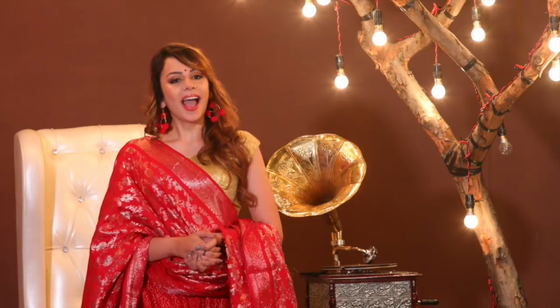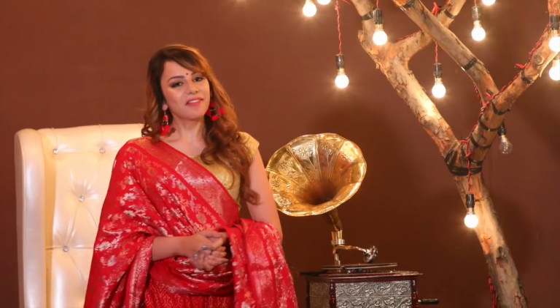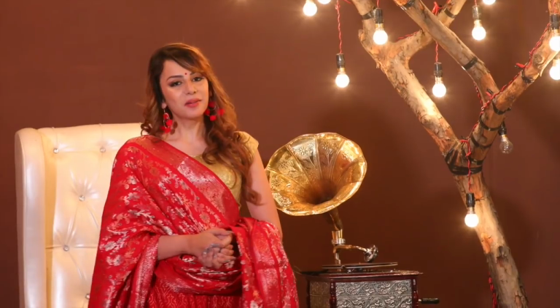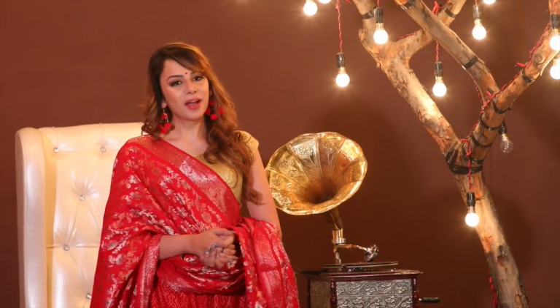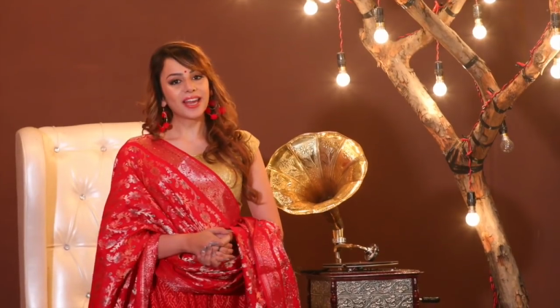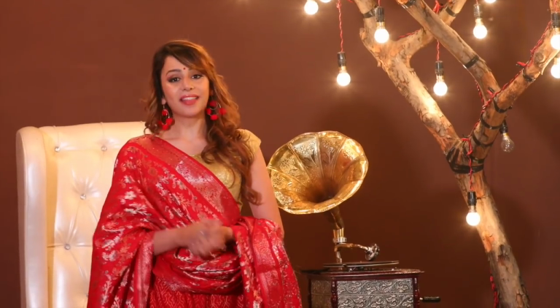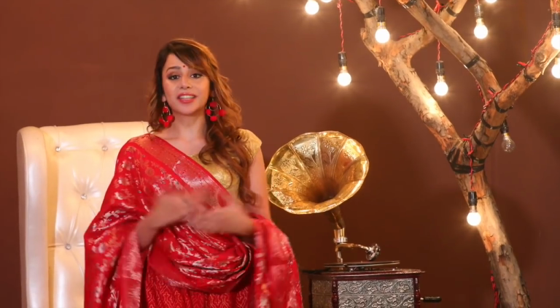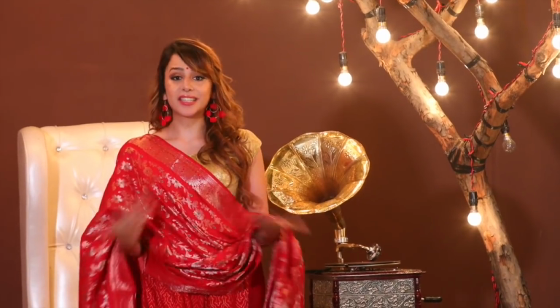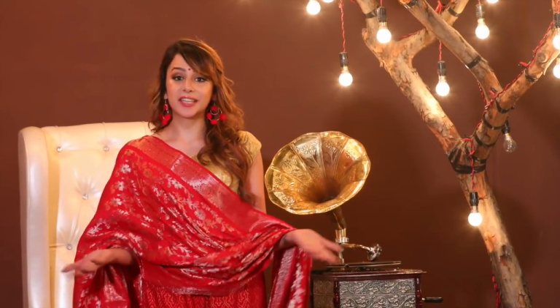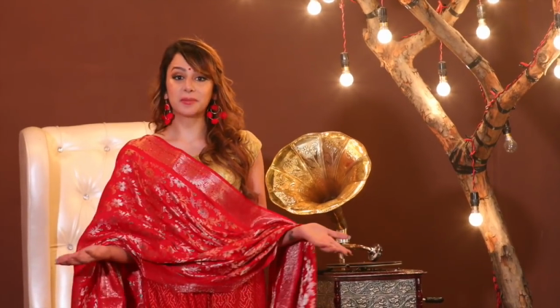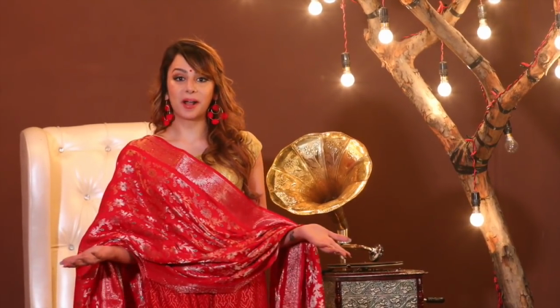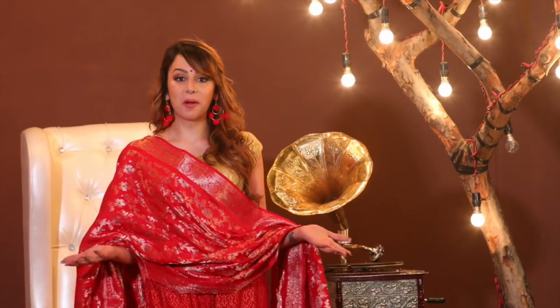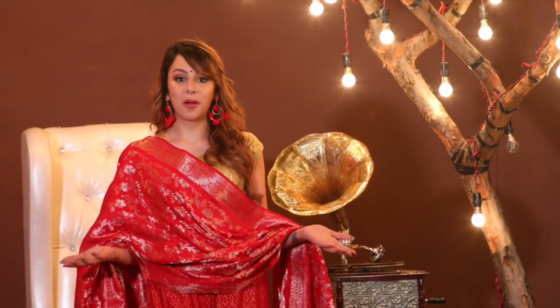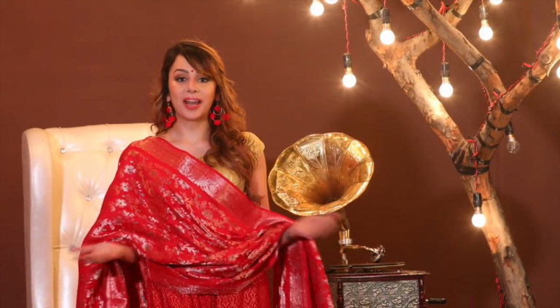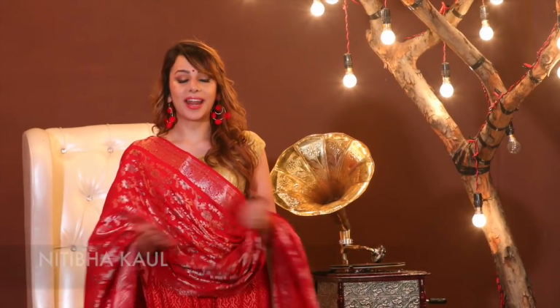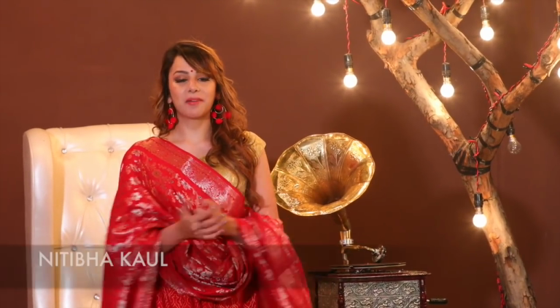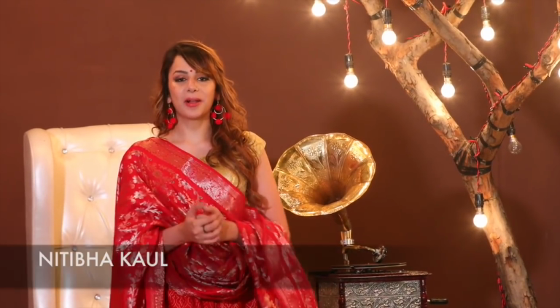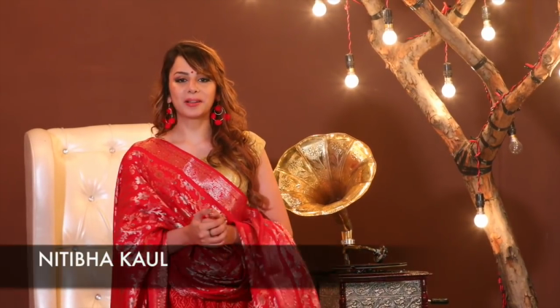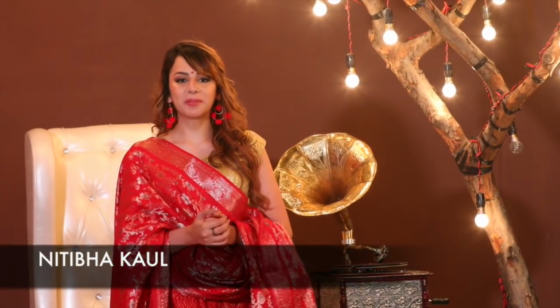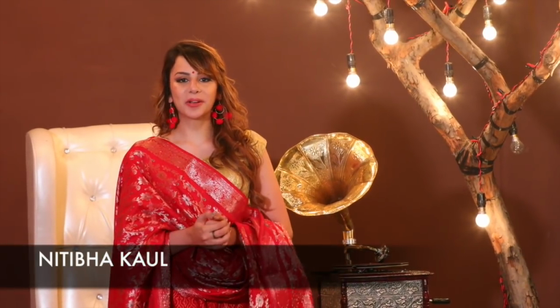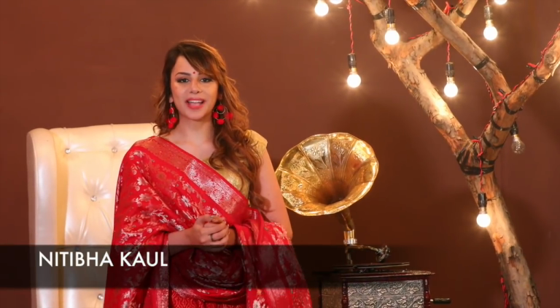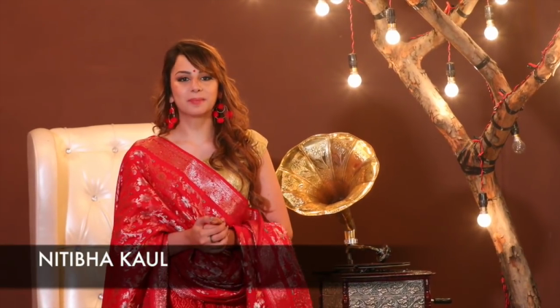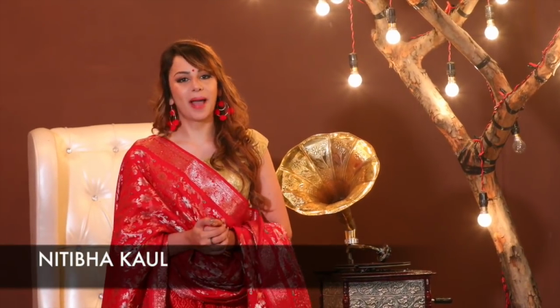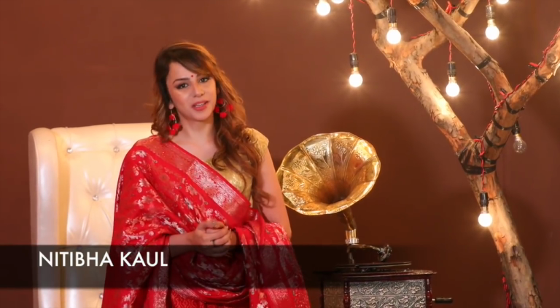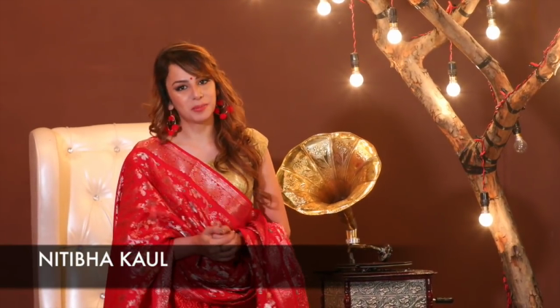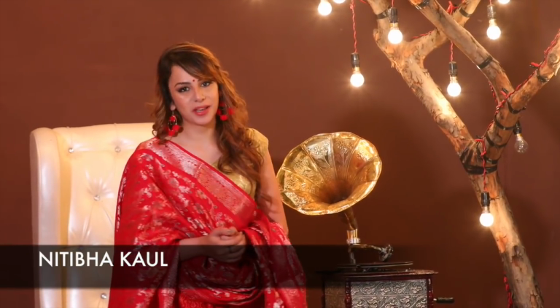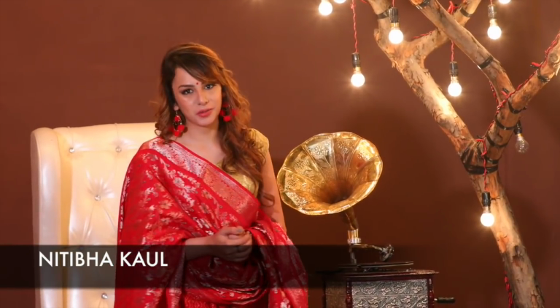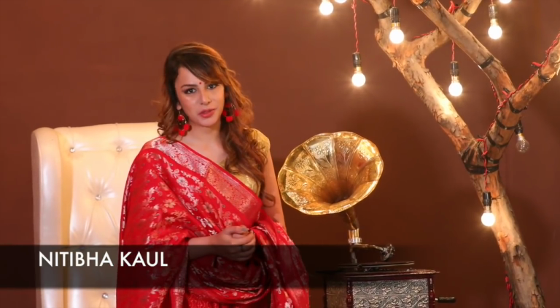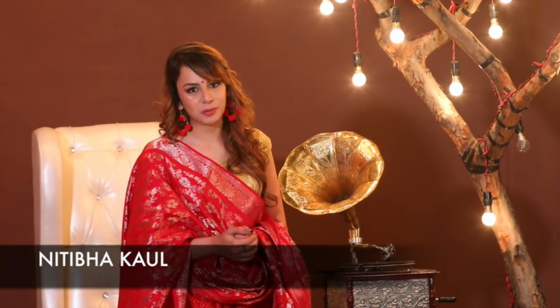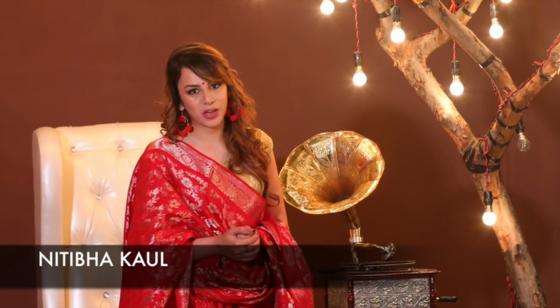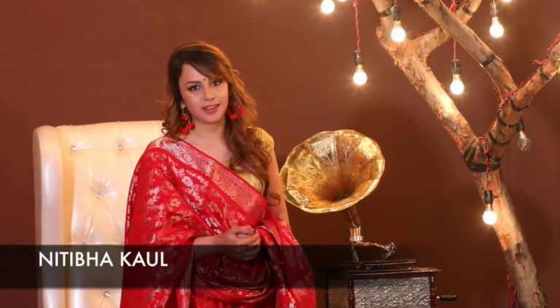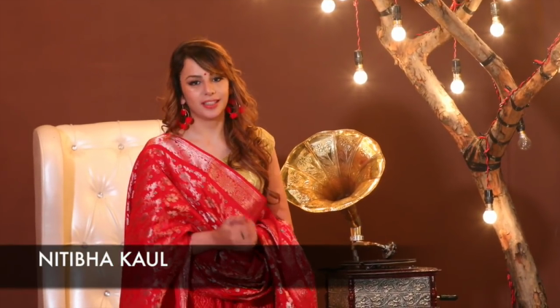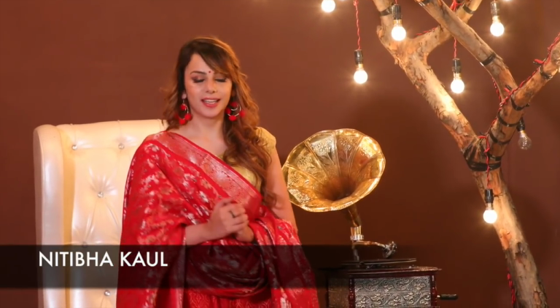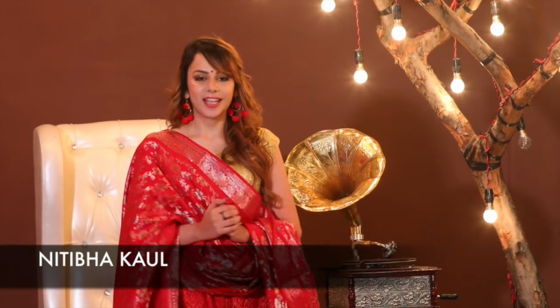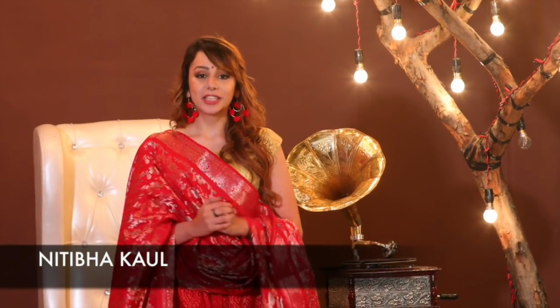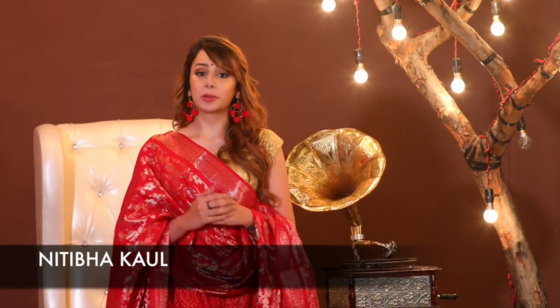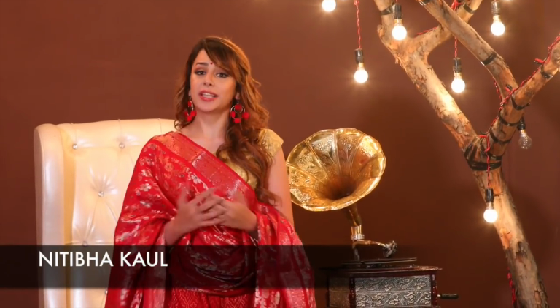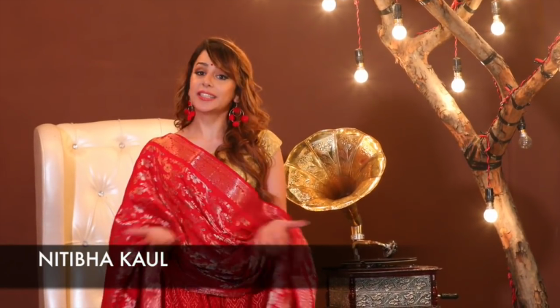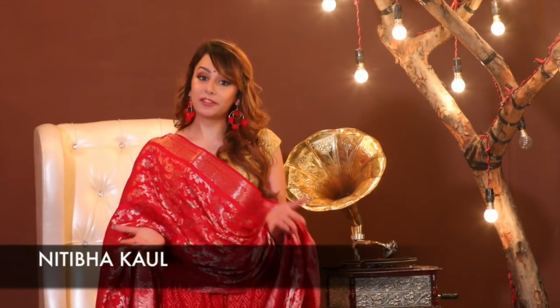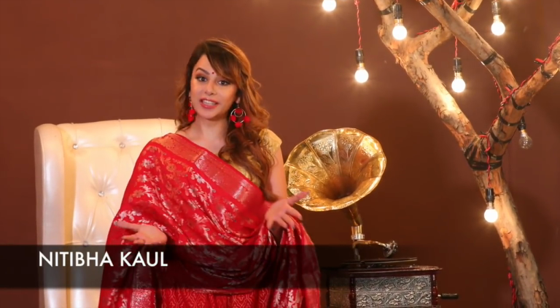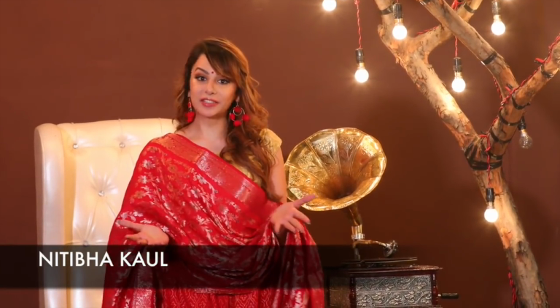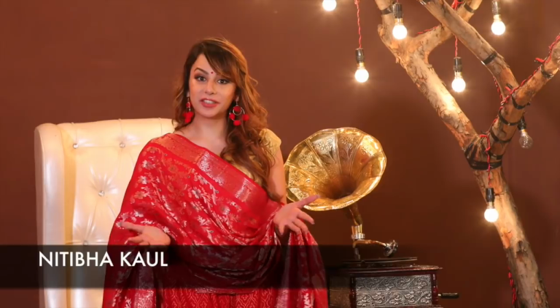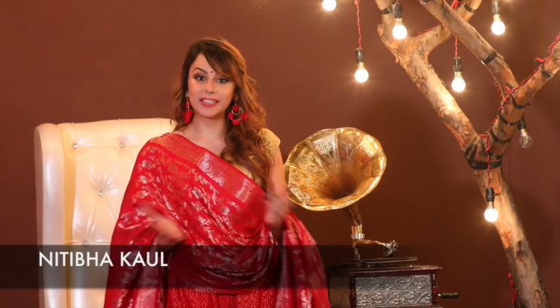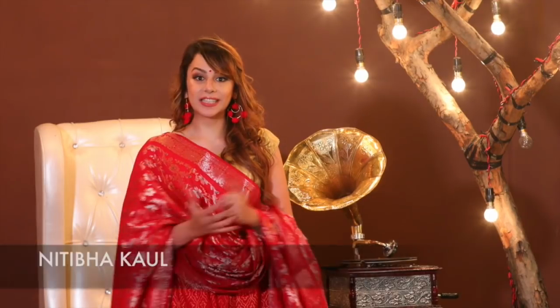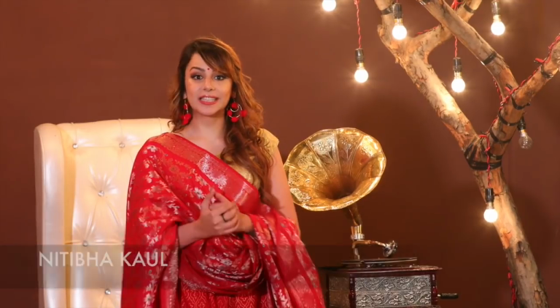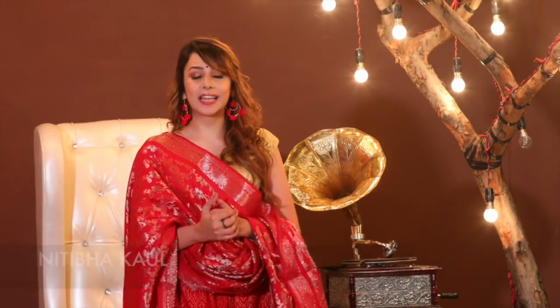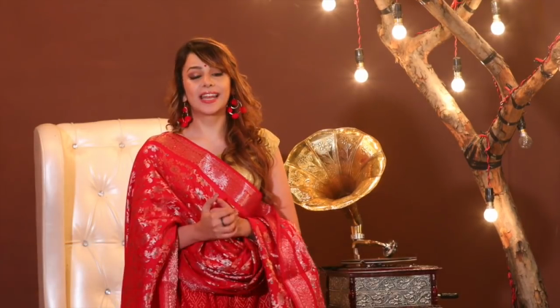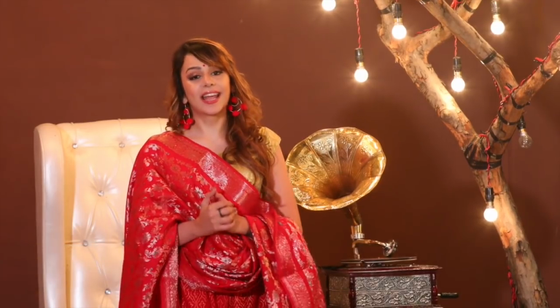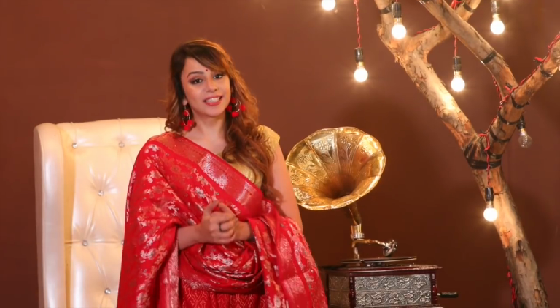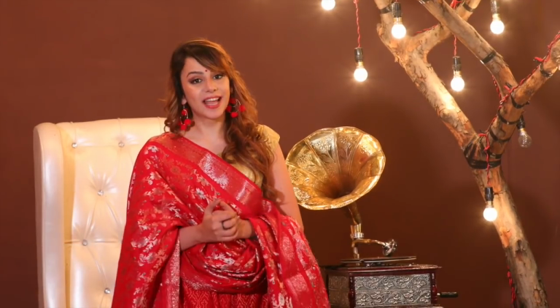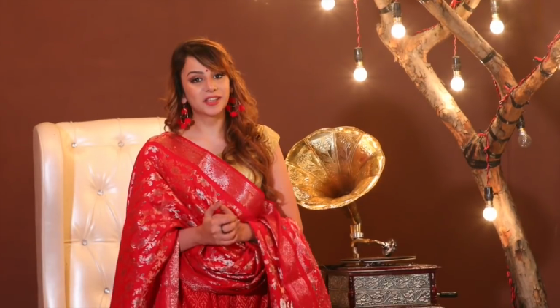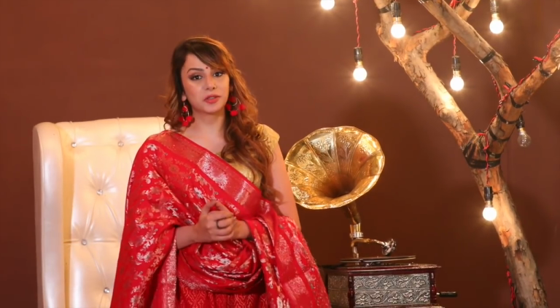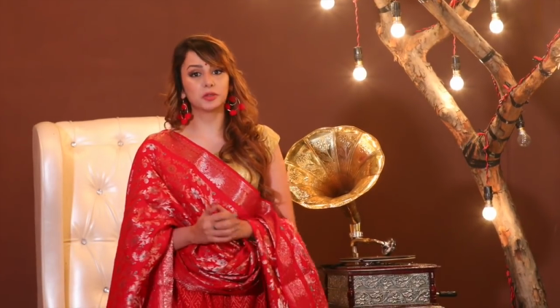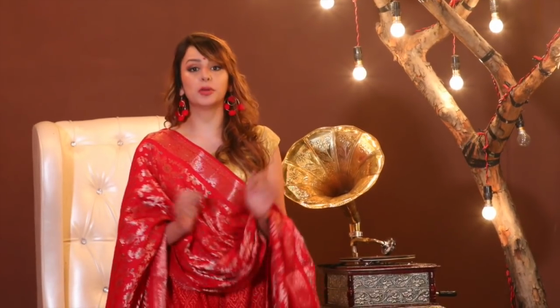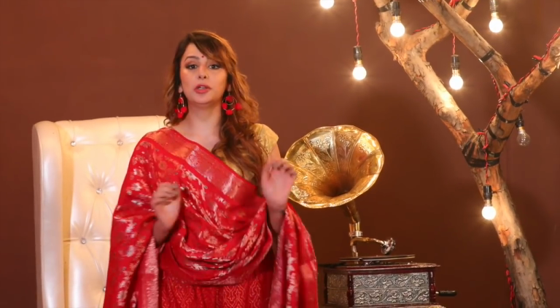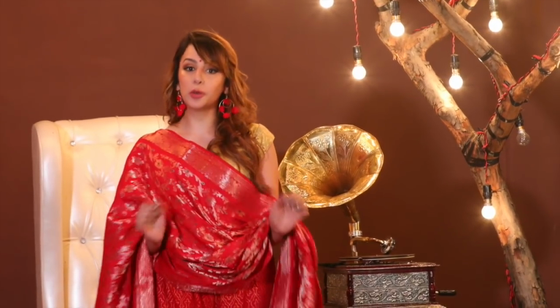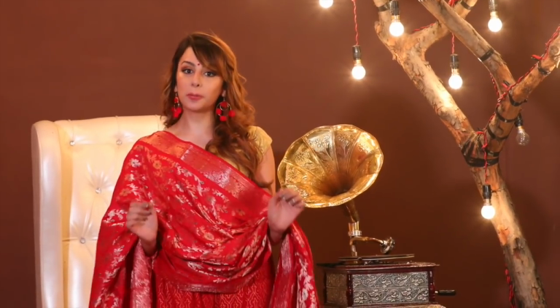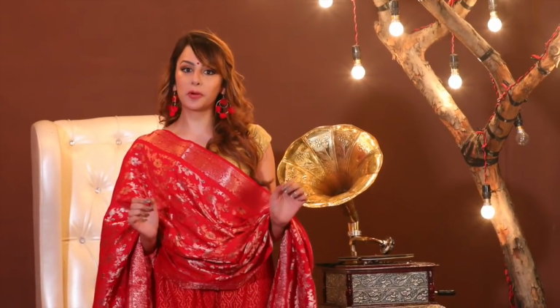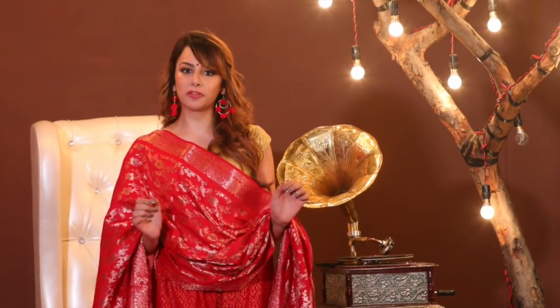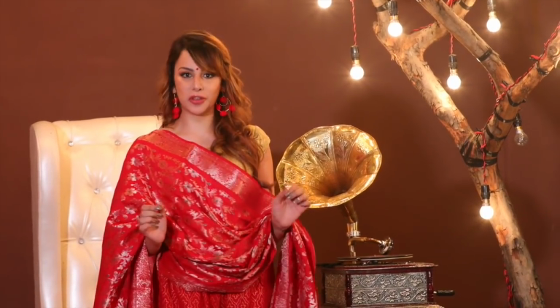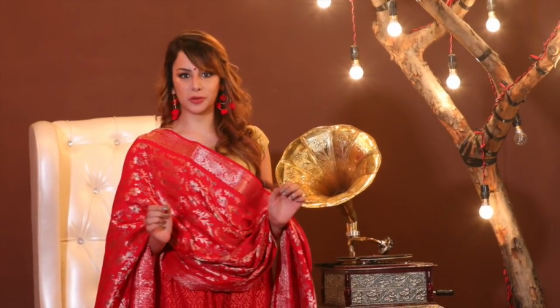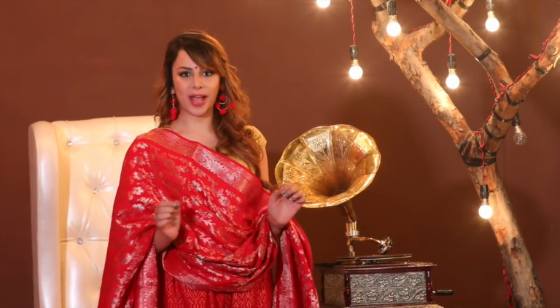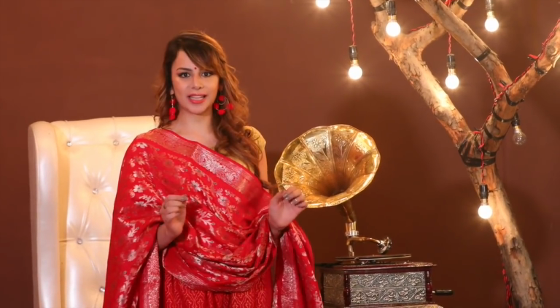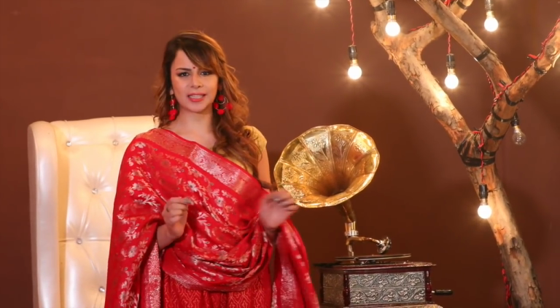Hi everyone, this is Nitabha Kaul and I welcome you guys back to my YouTube channel. It's the festival season and I decided to do a lookbook for you guys.